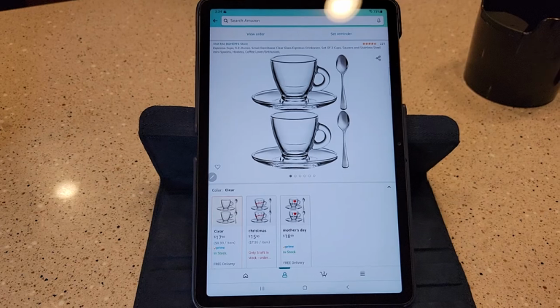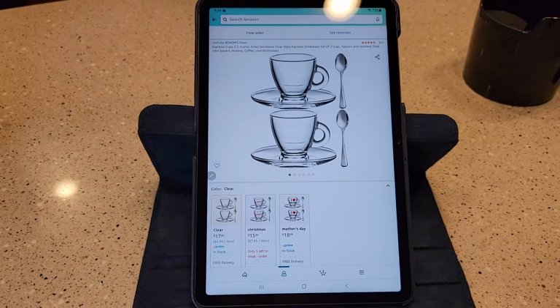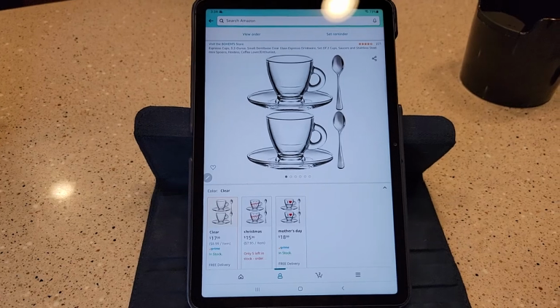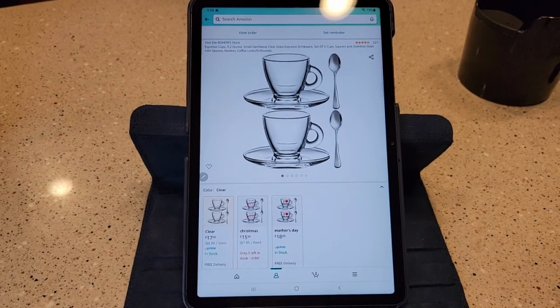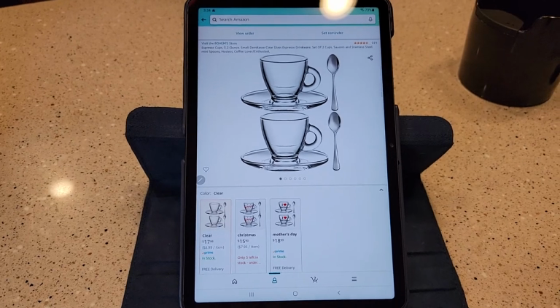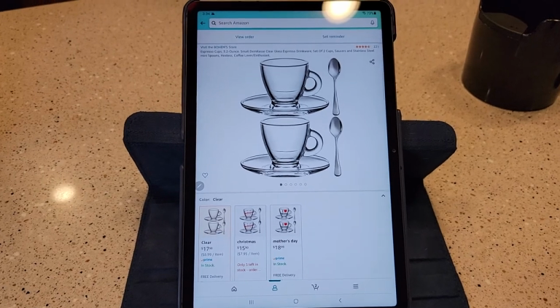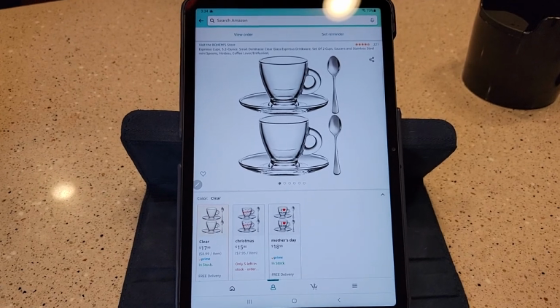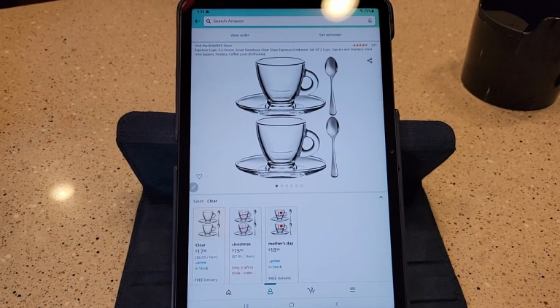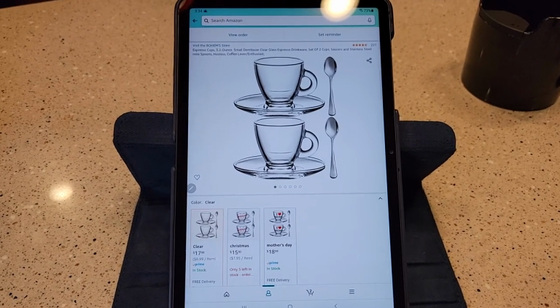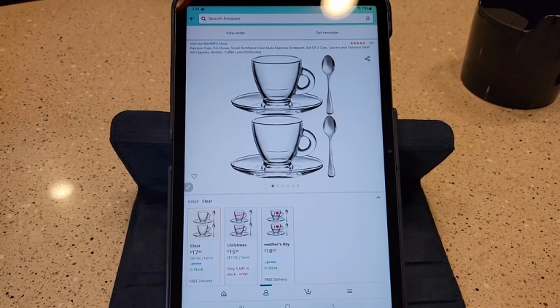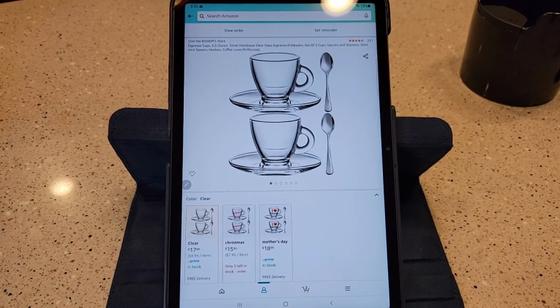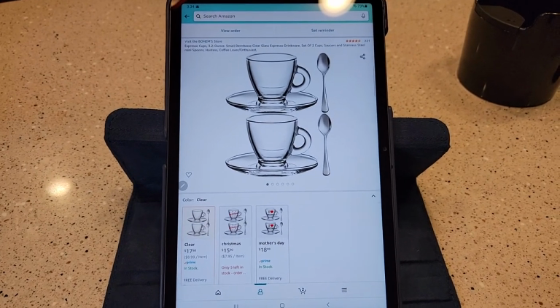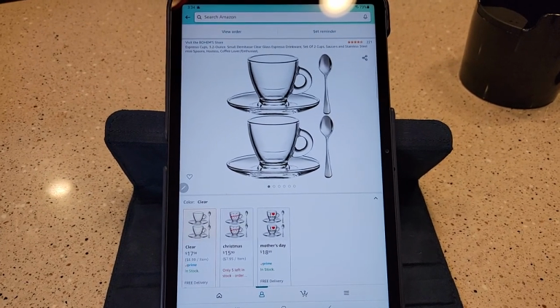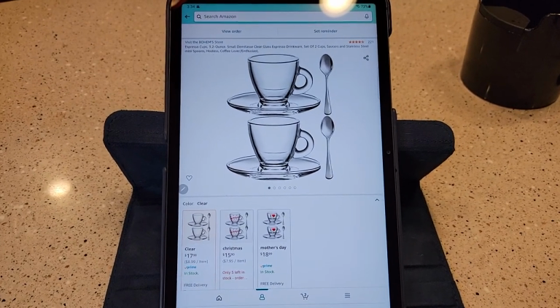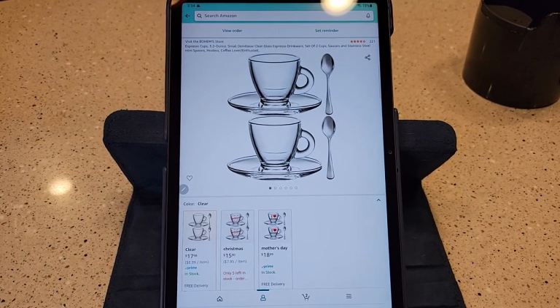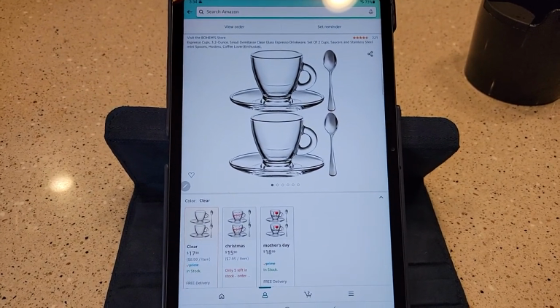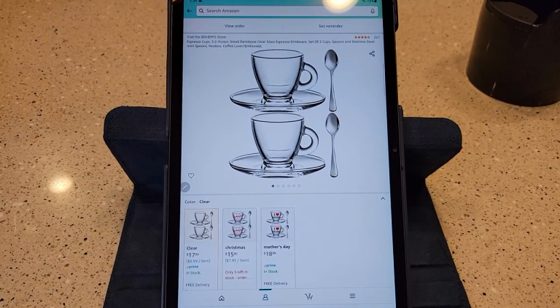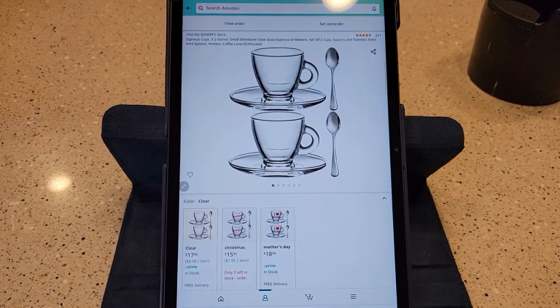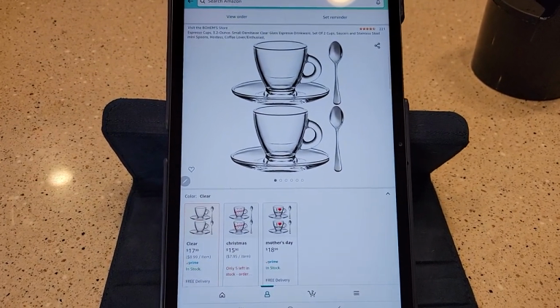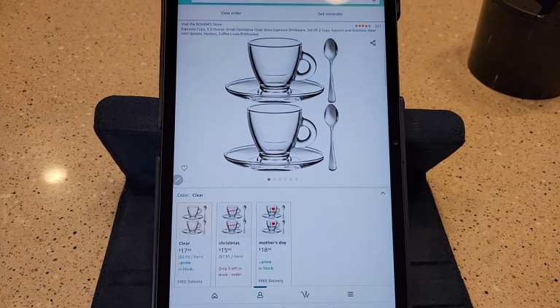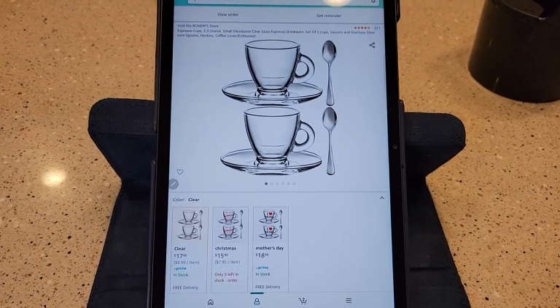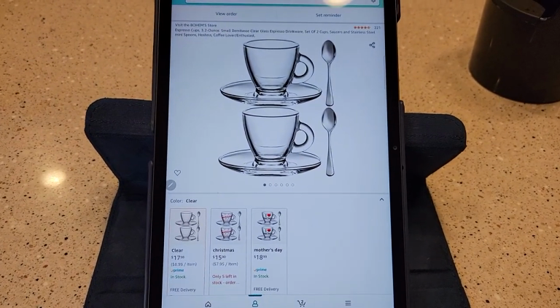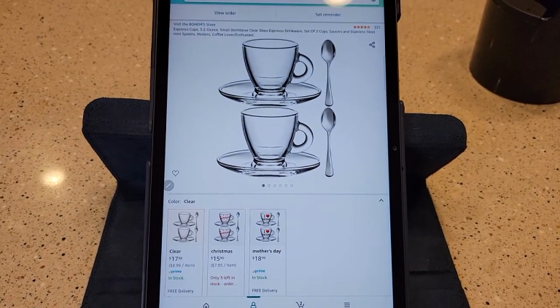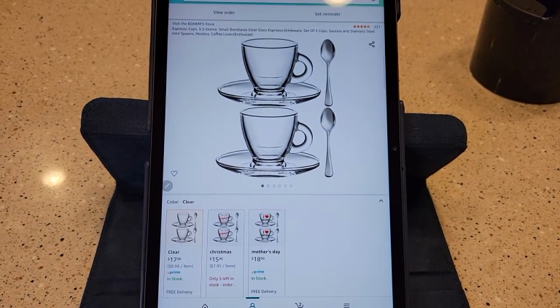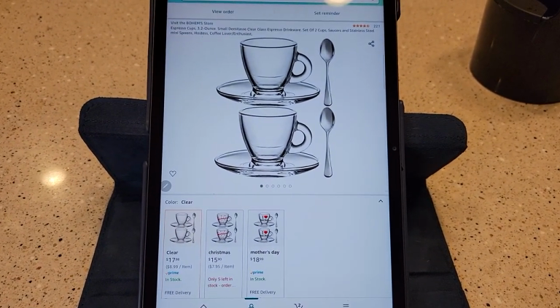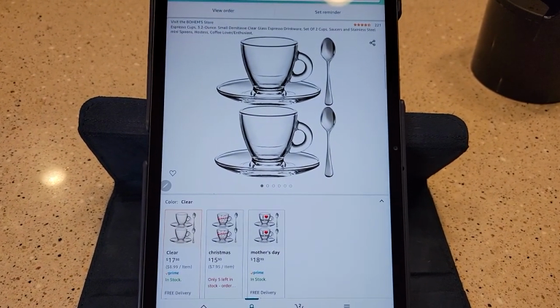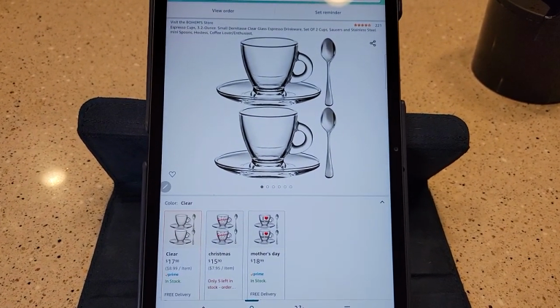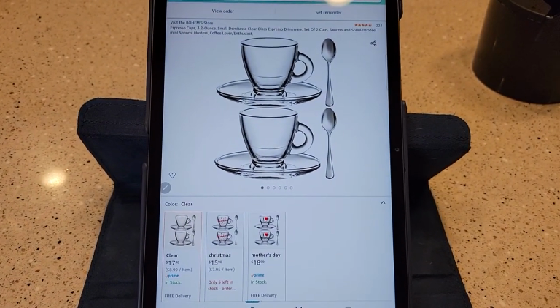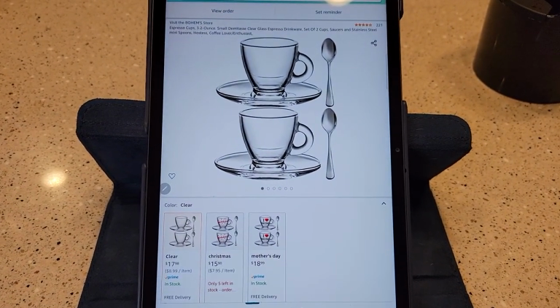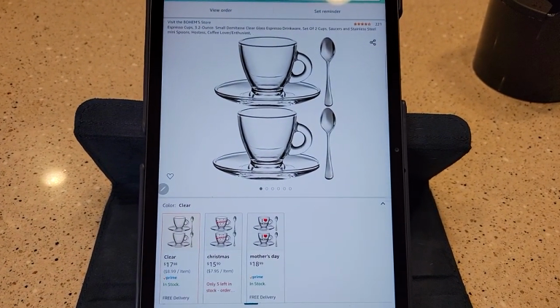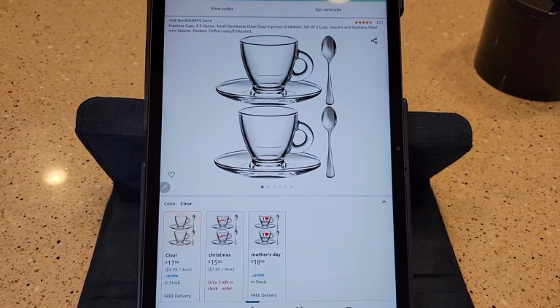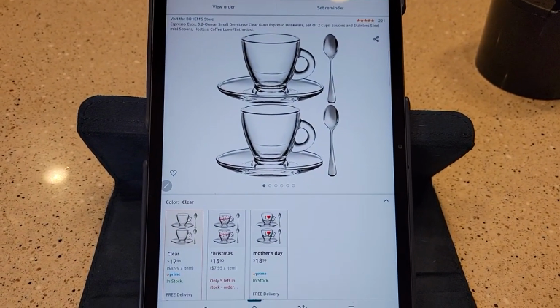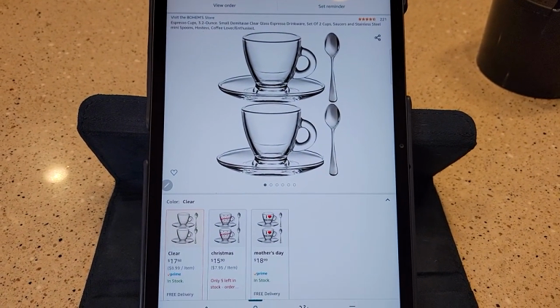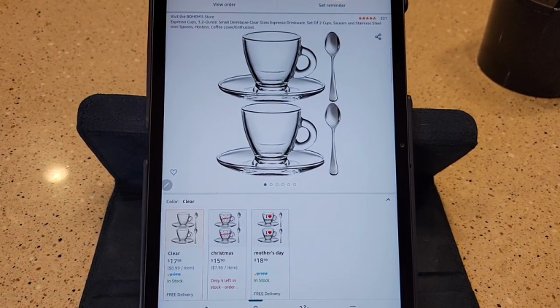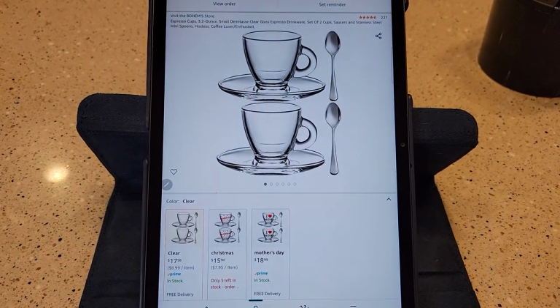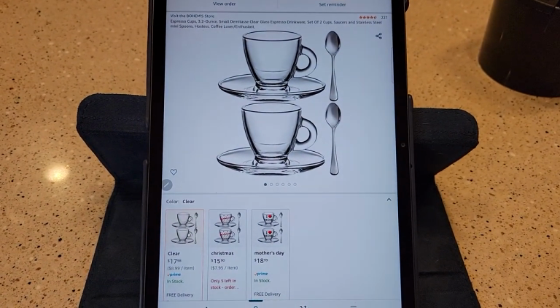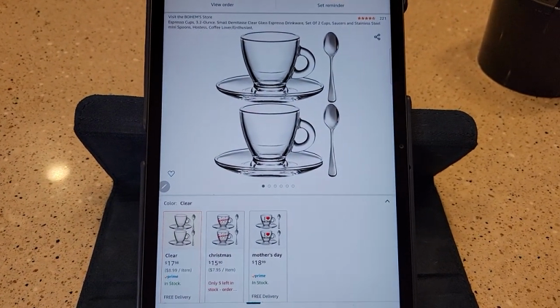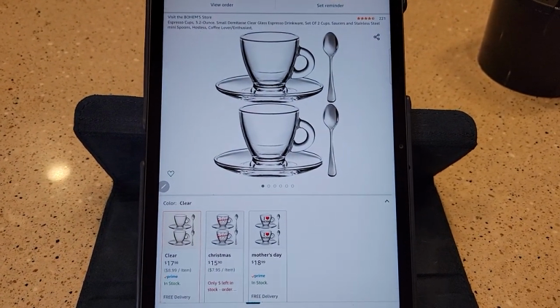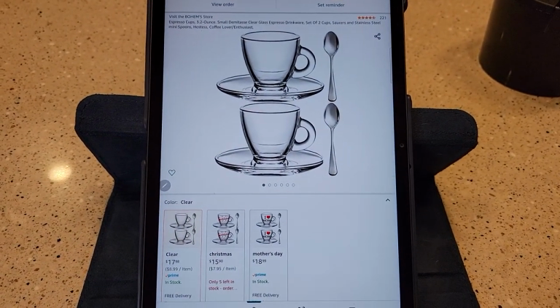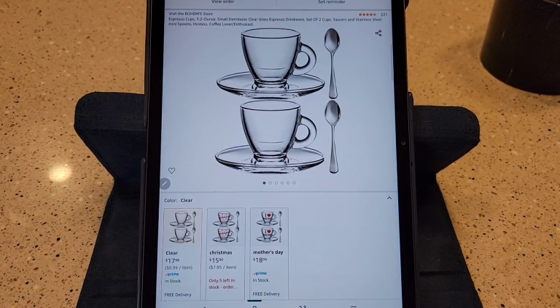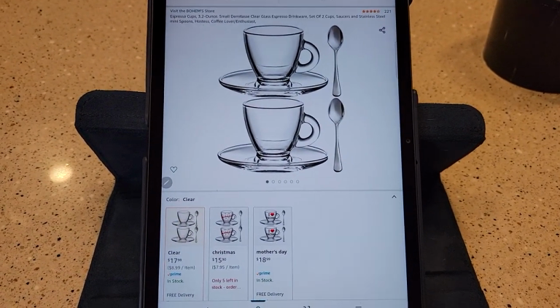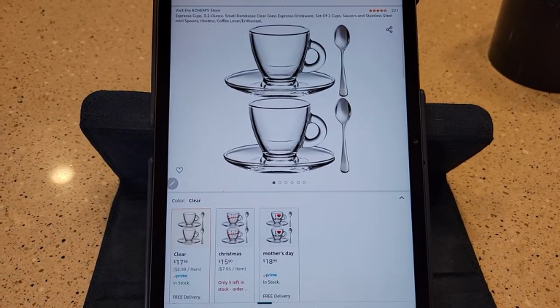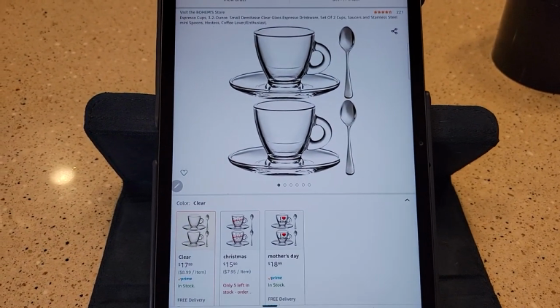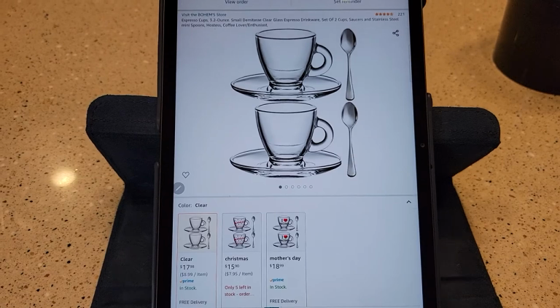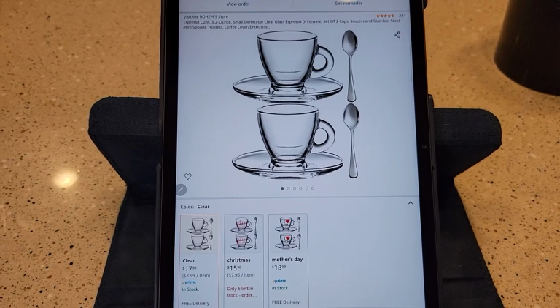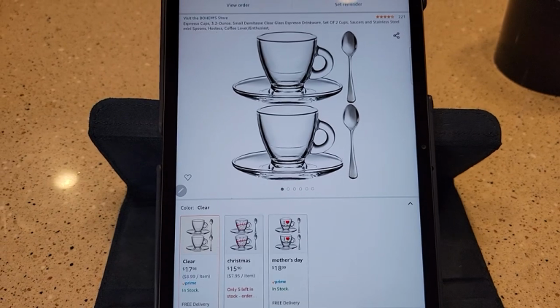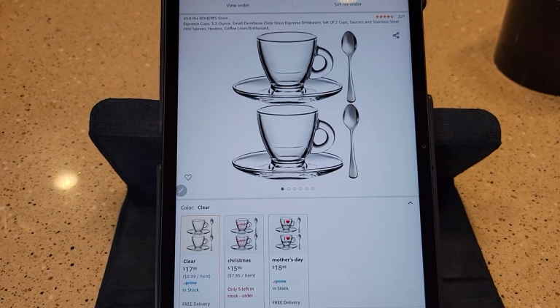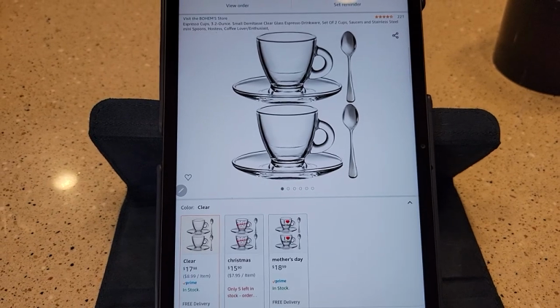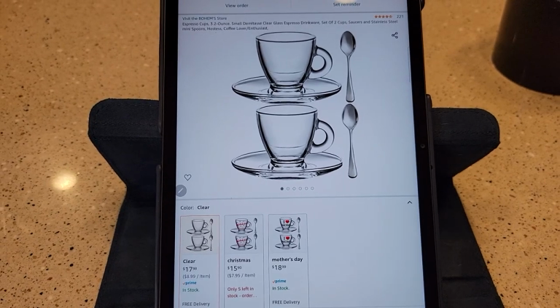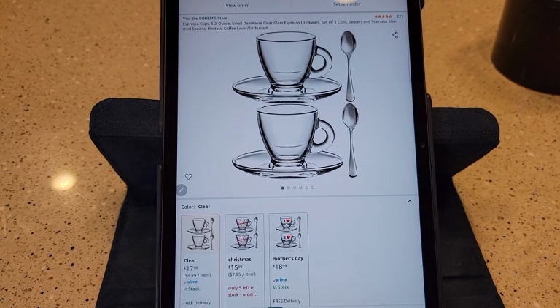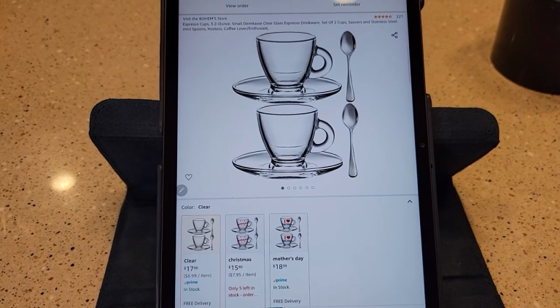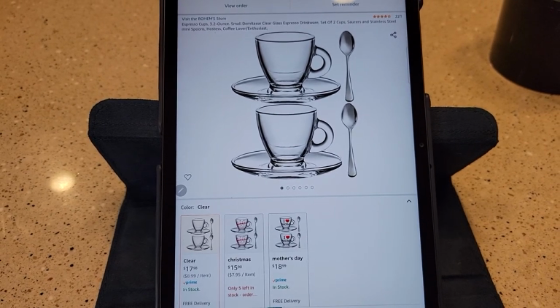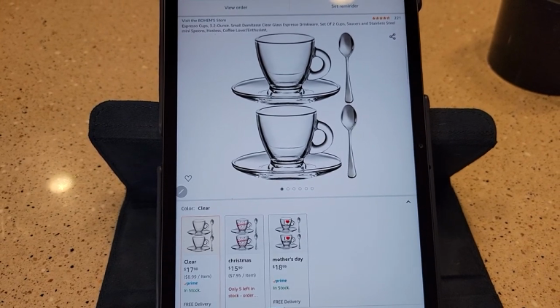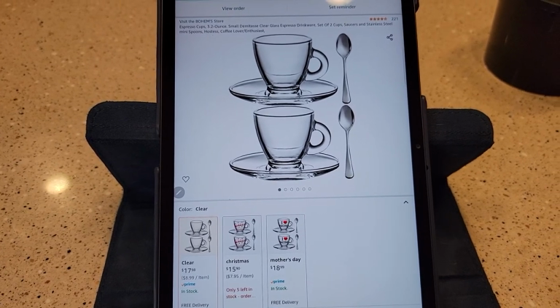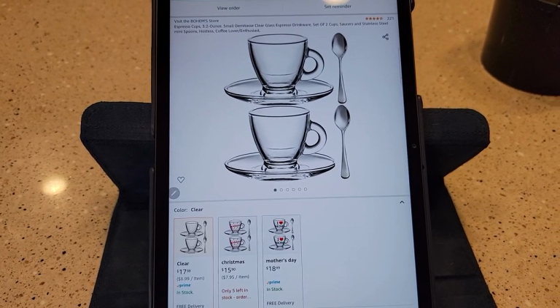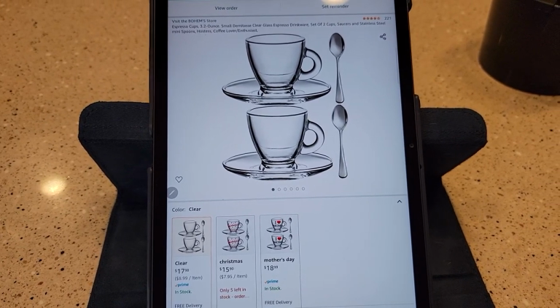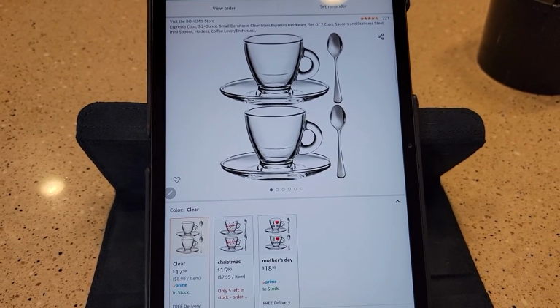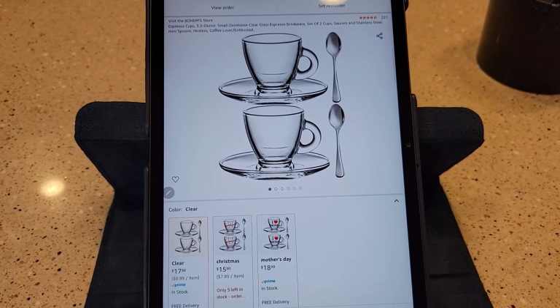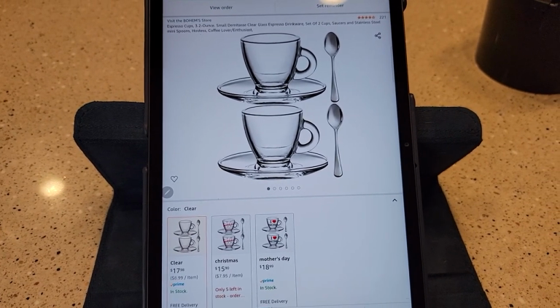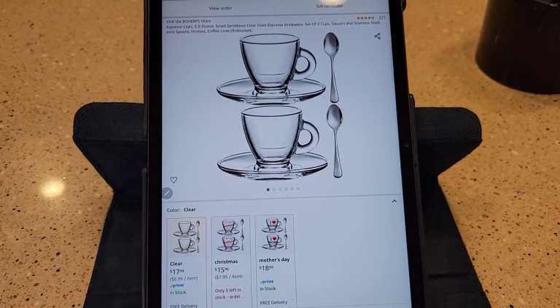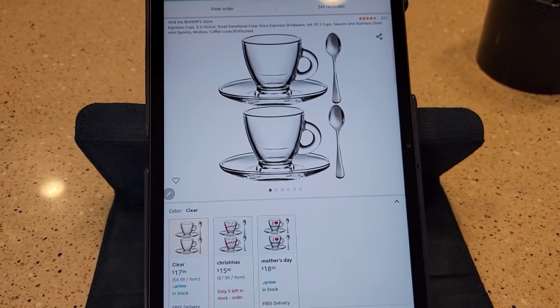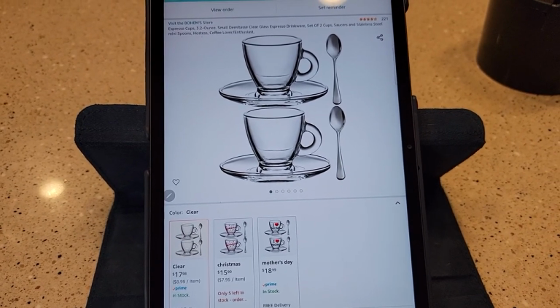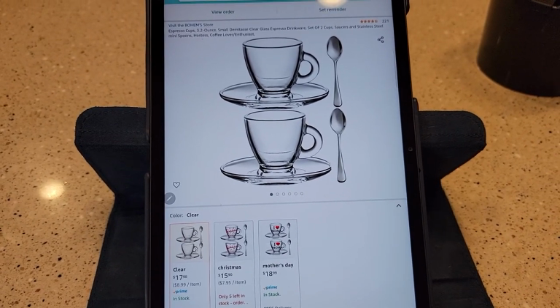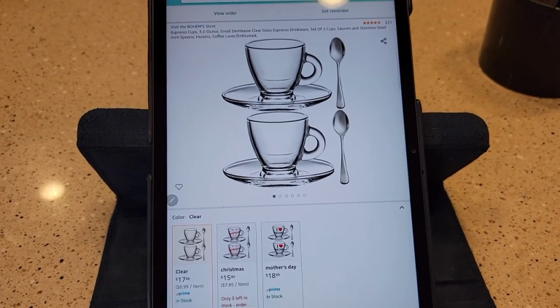Hello everyone, this is Just a Dad. Today I'm going to do an unboxing and a description of these Espresso Cups, 3.2 ounce.